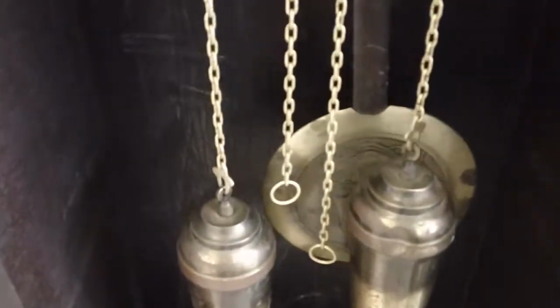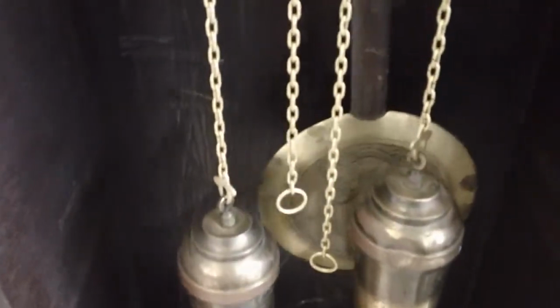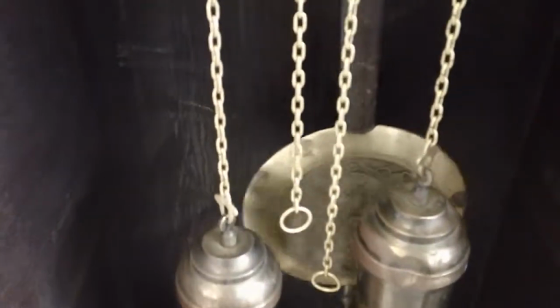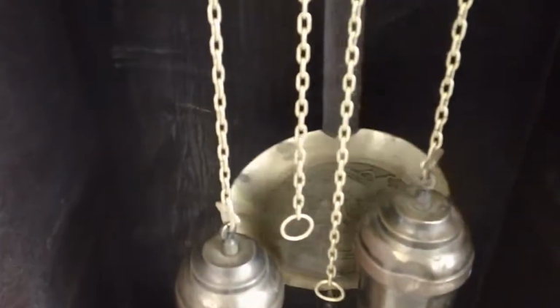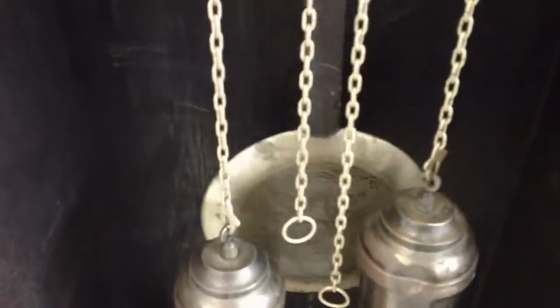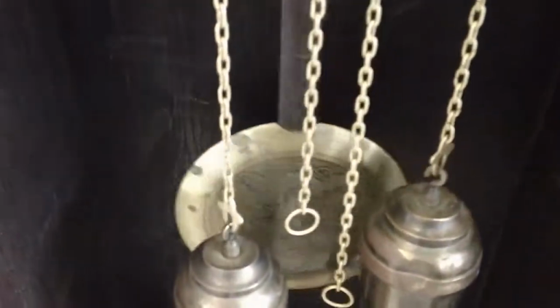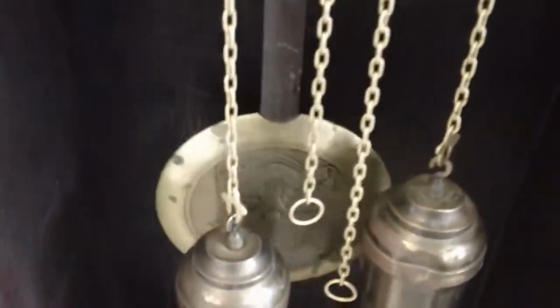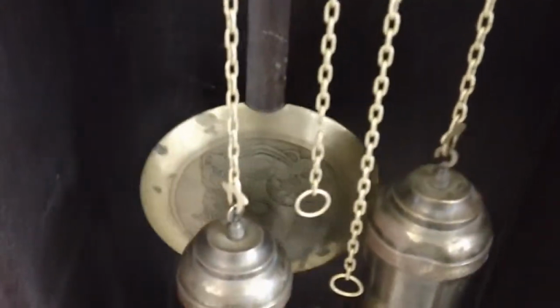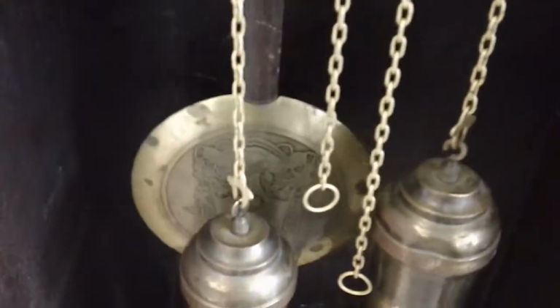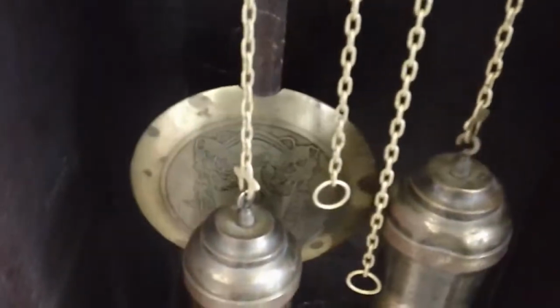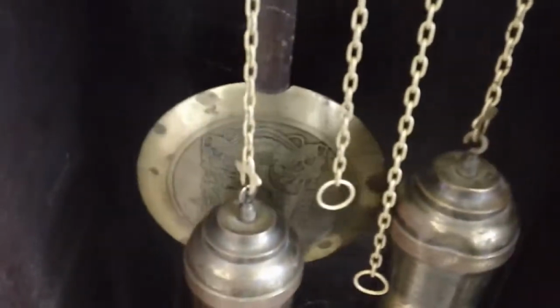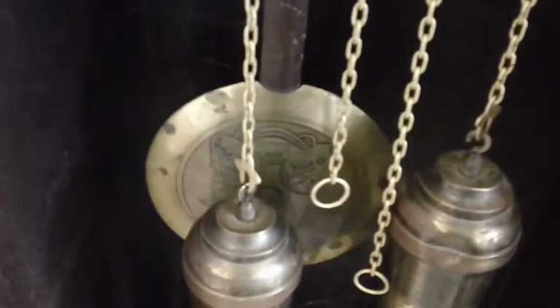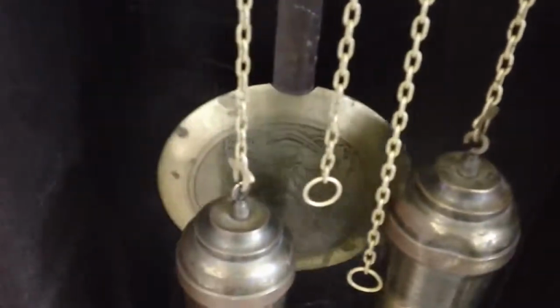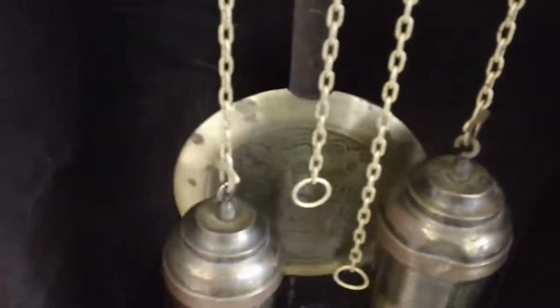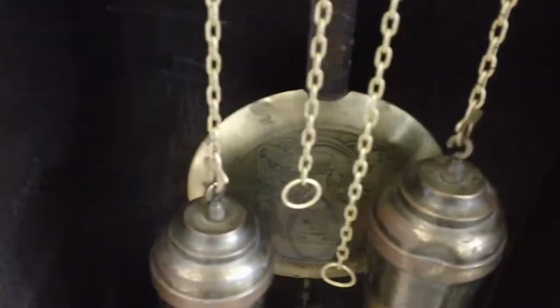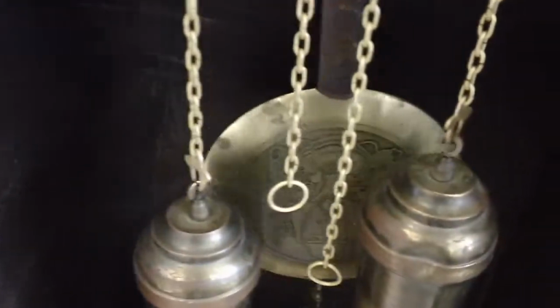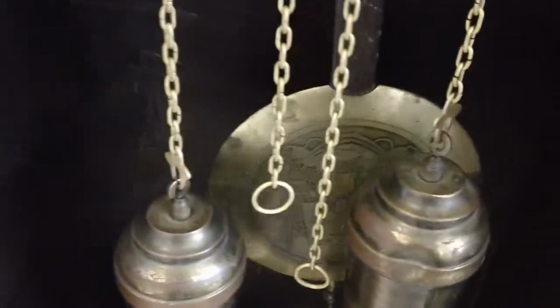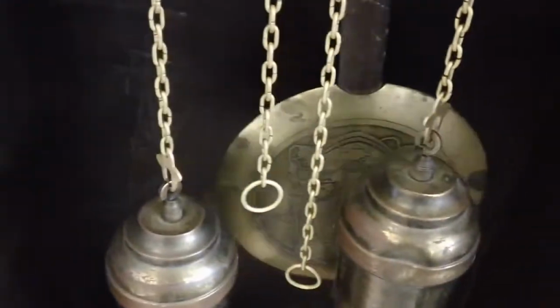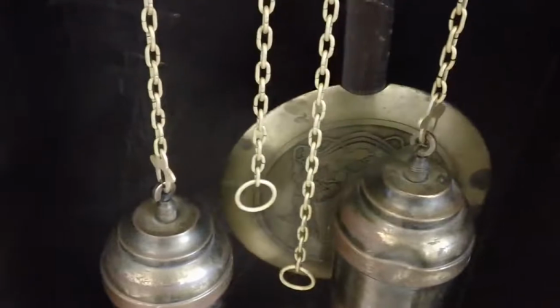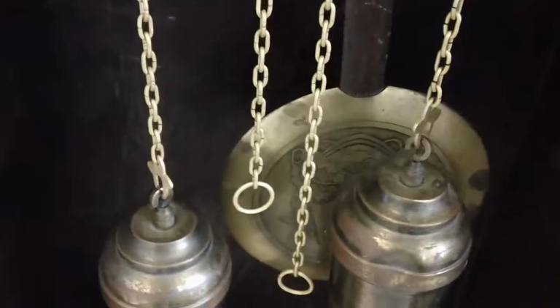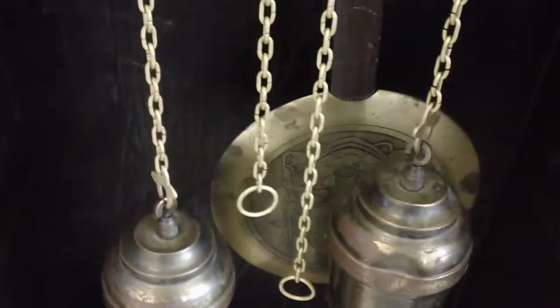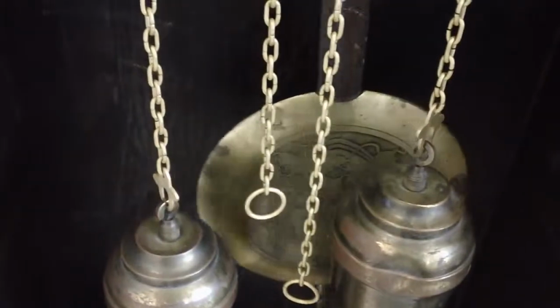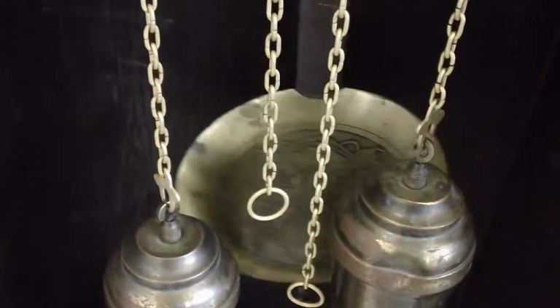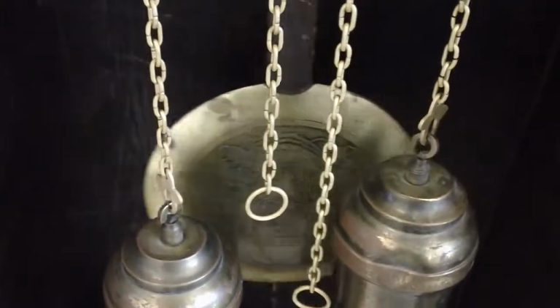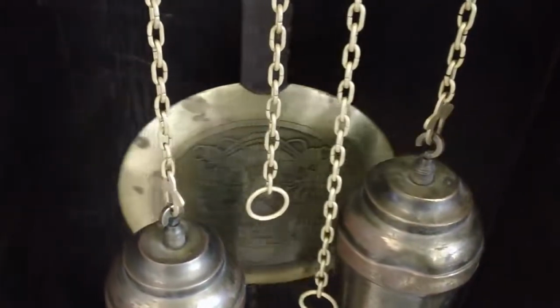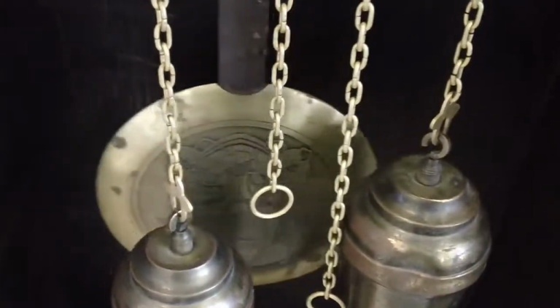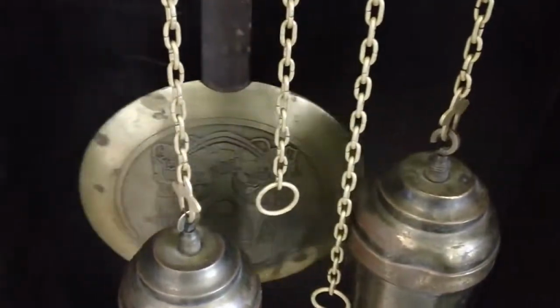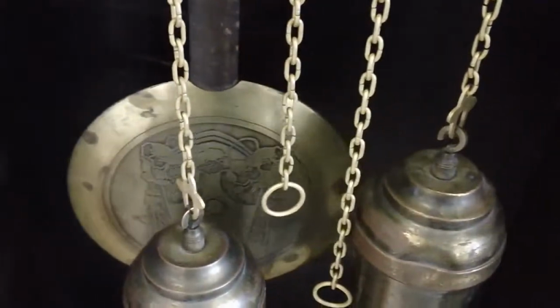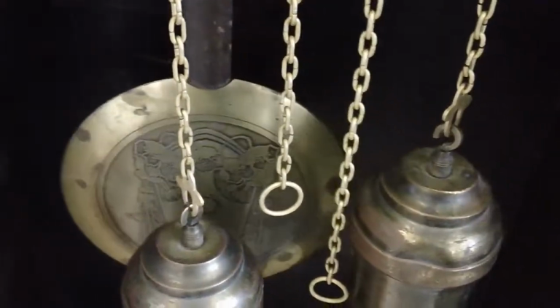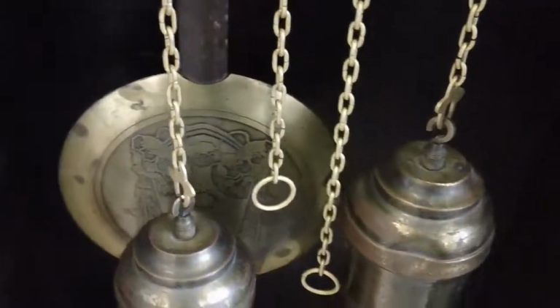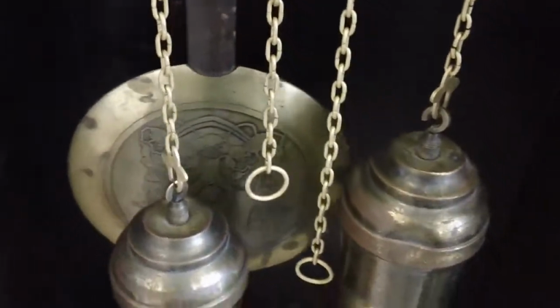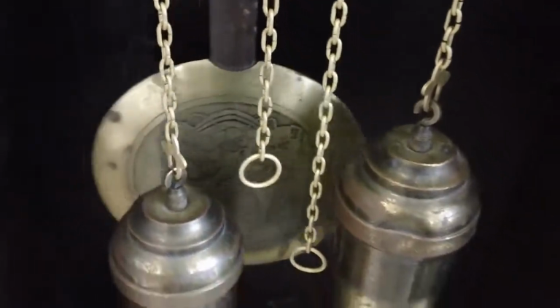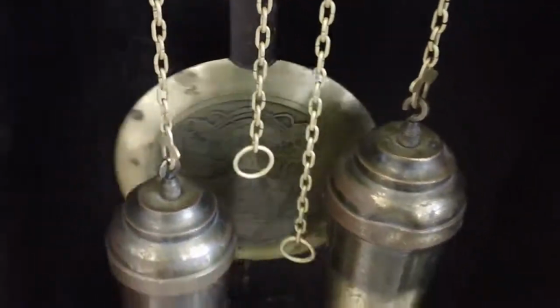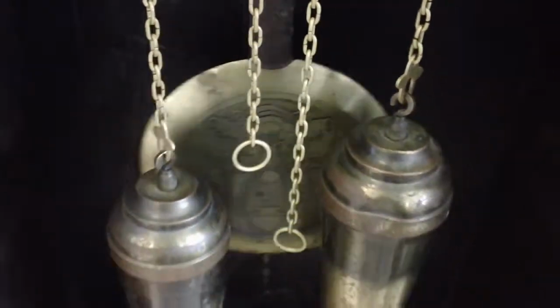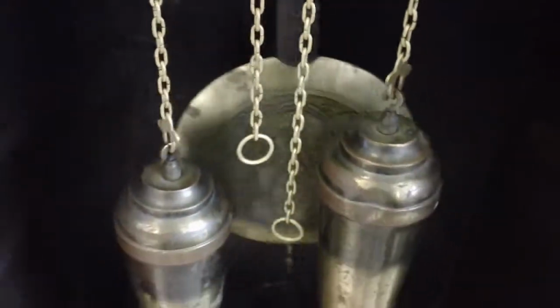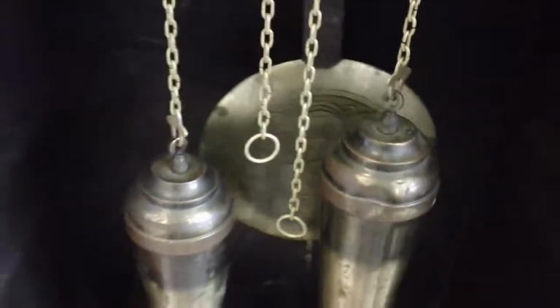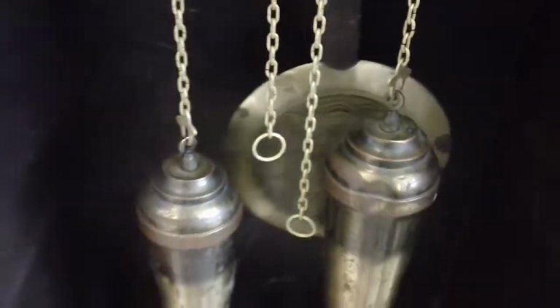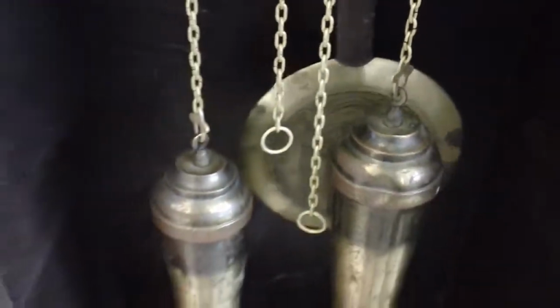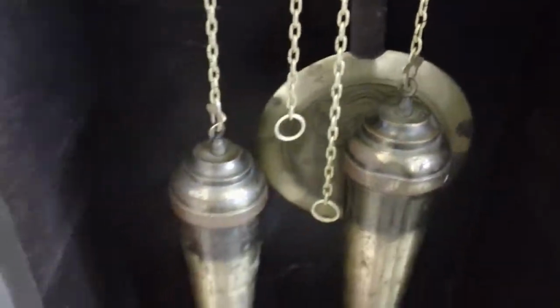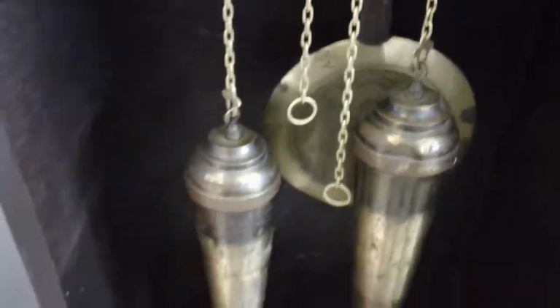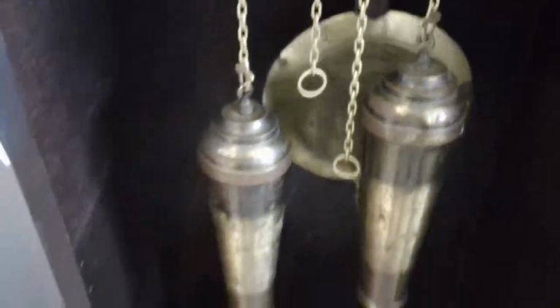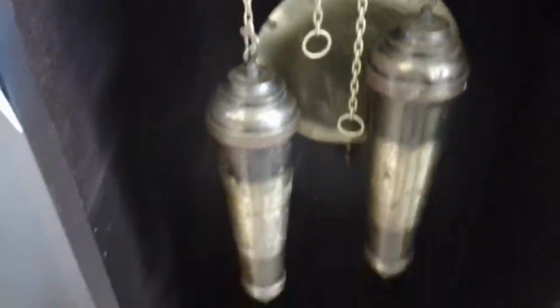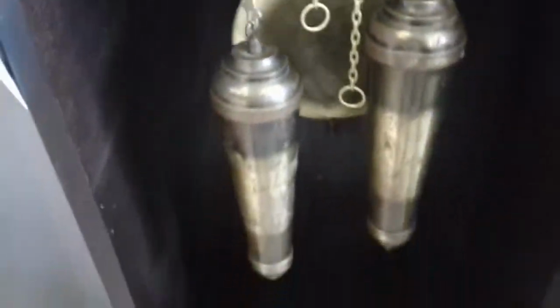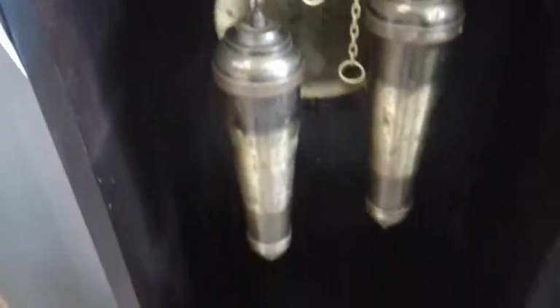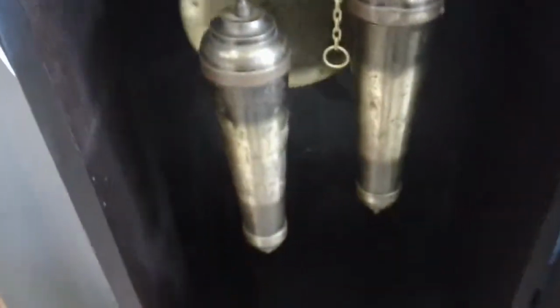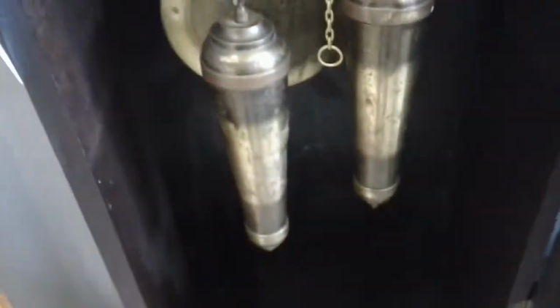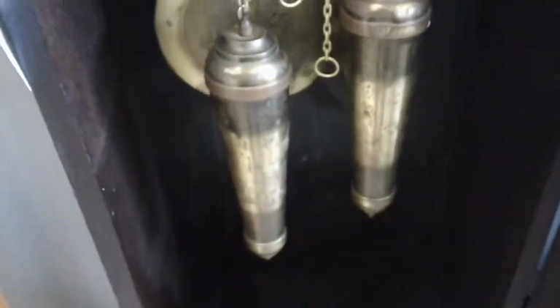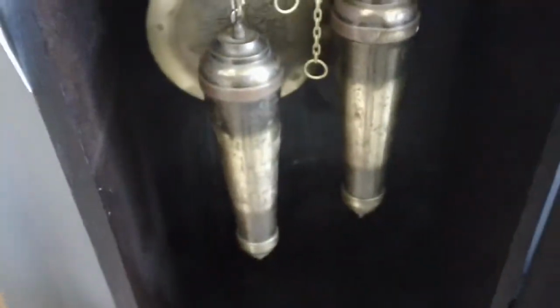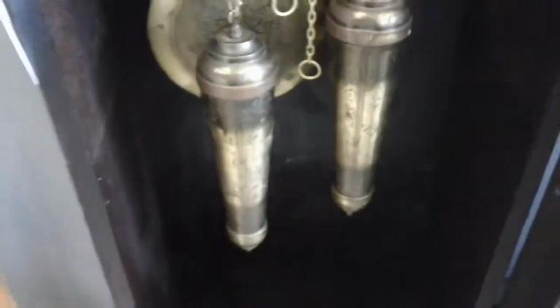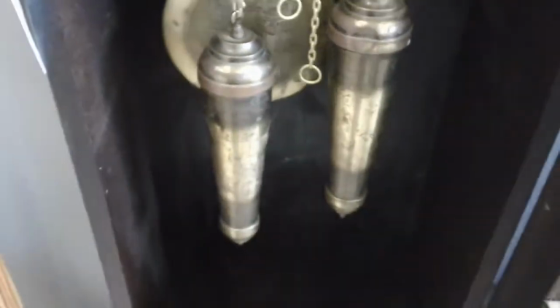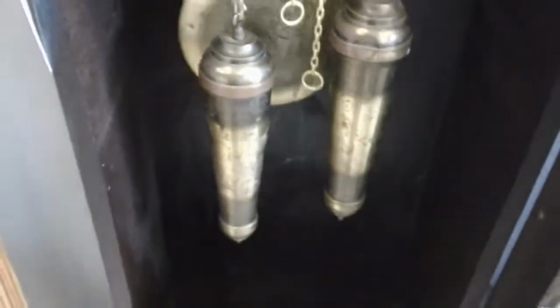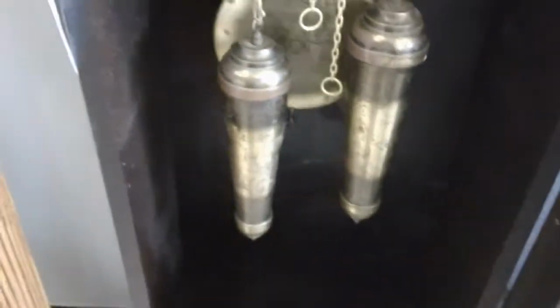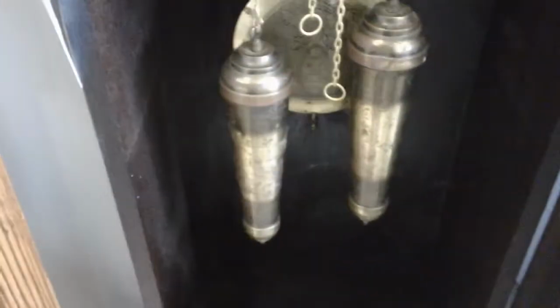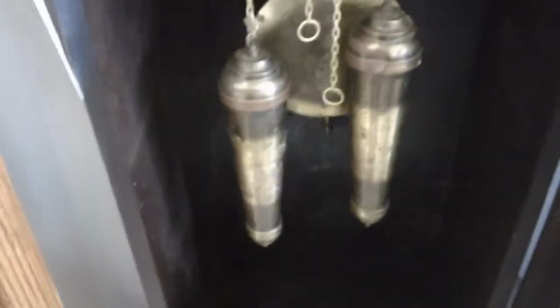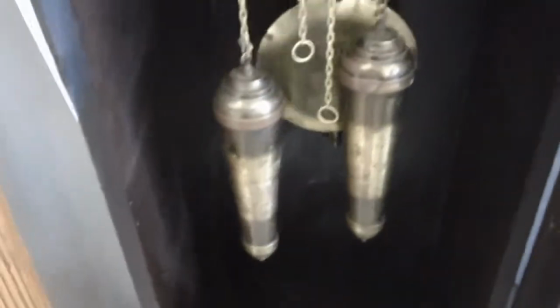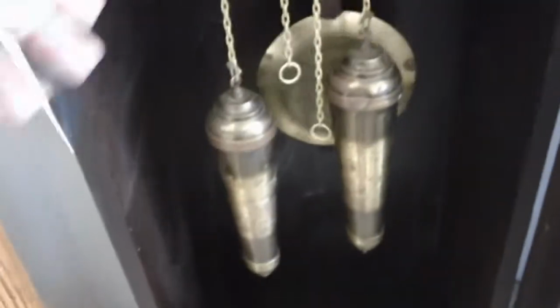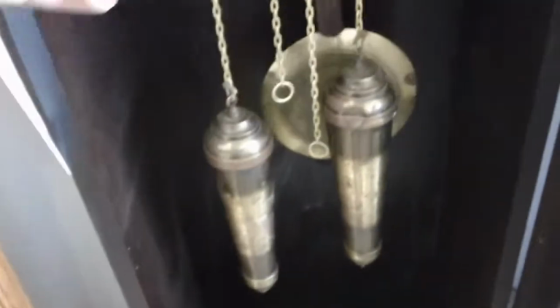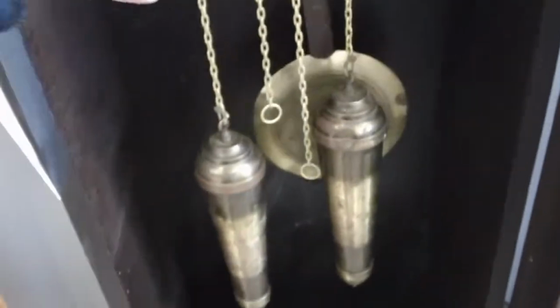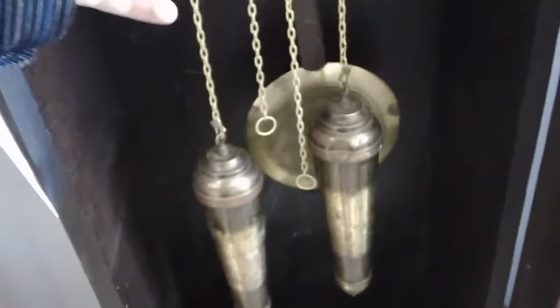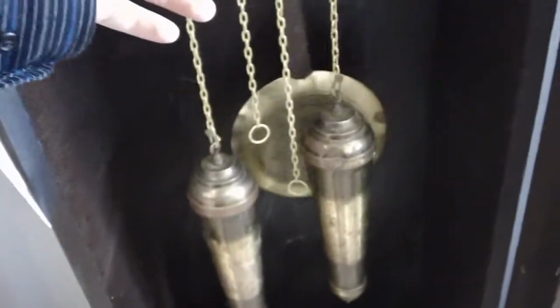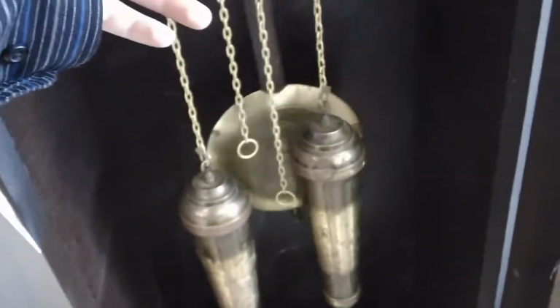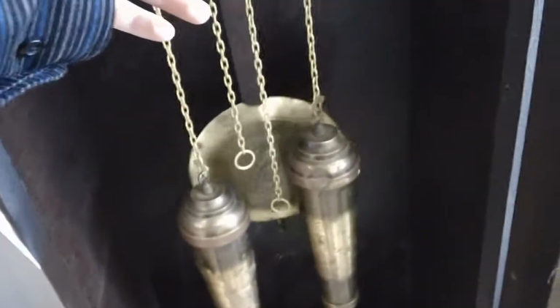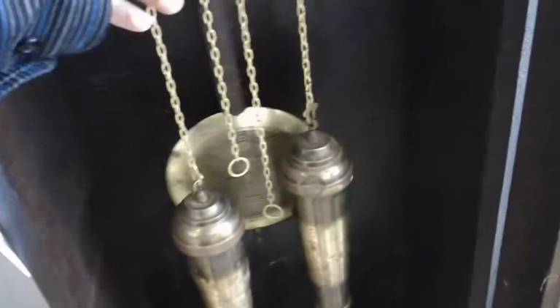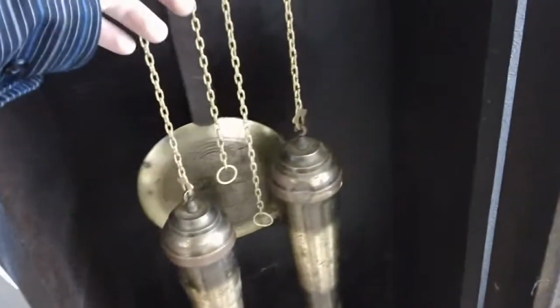Again, the floral emblem is on the pendulum. And a great set of weights.